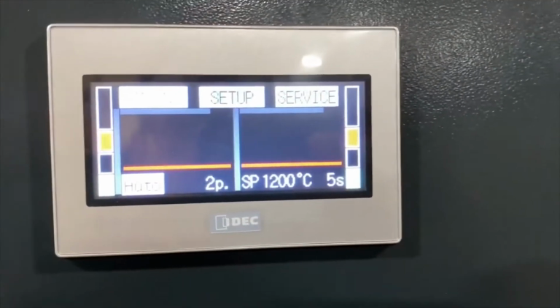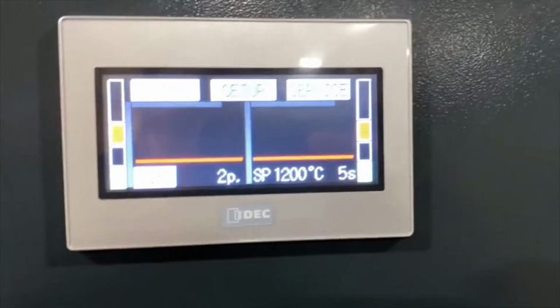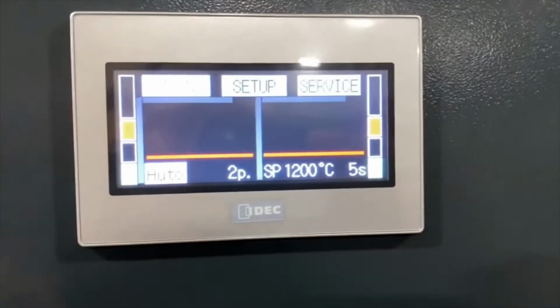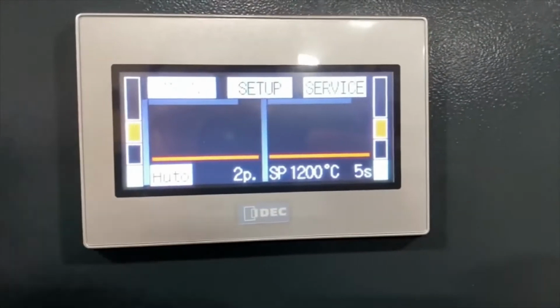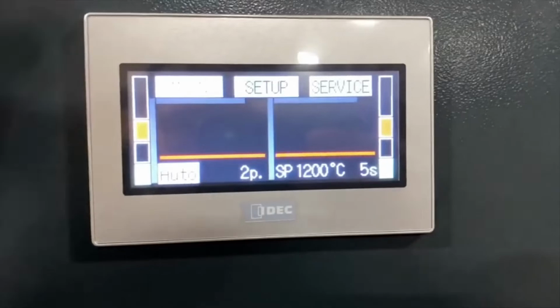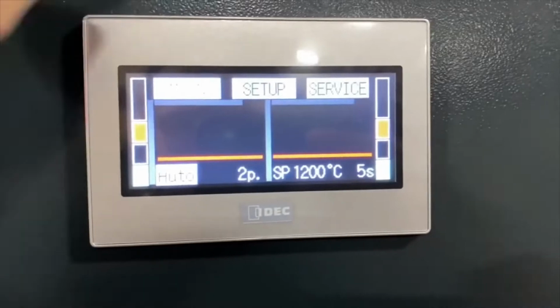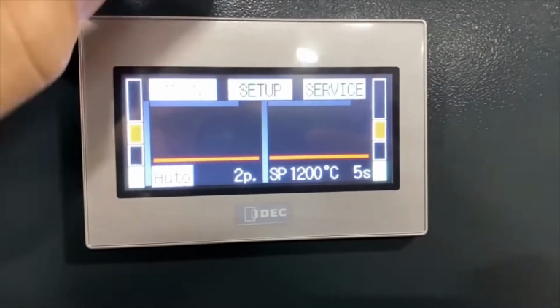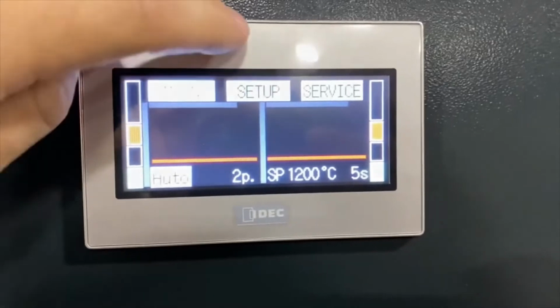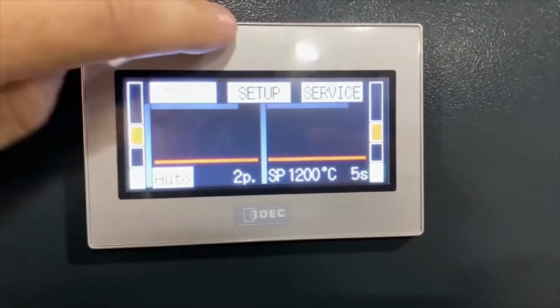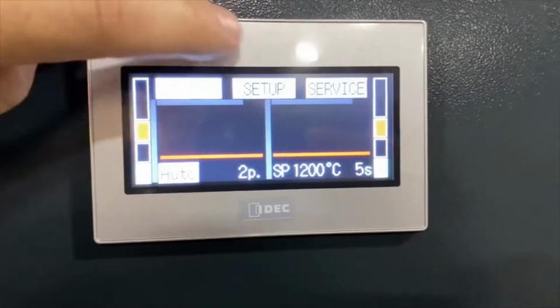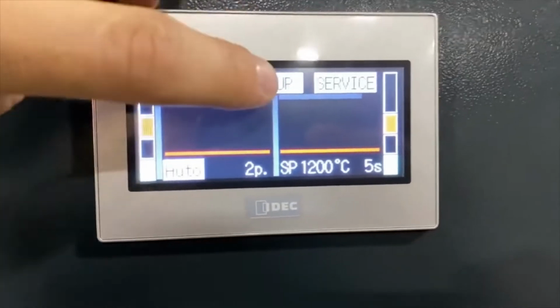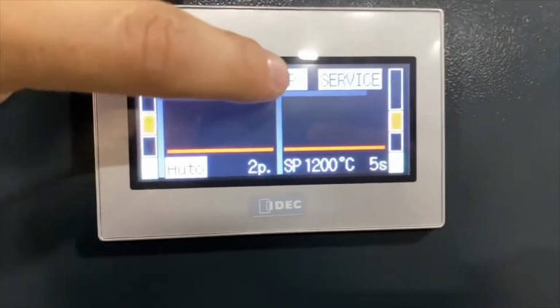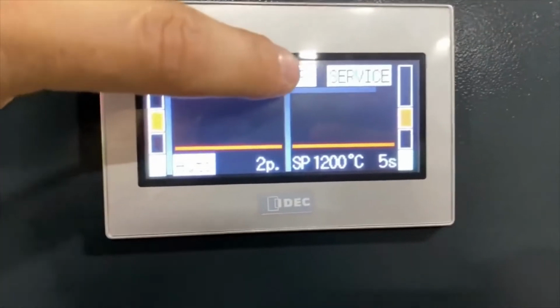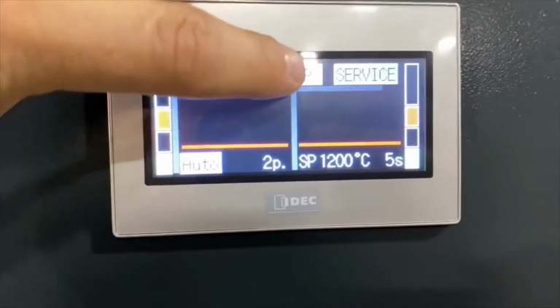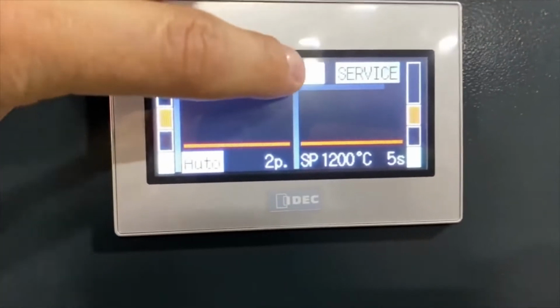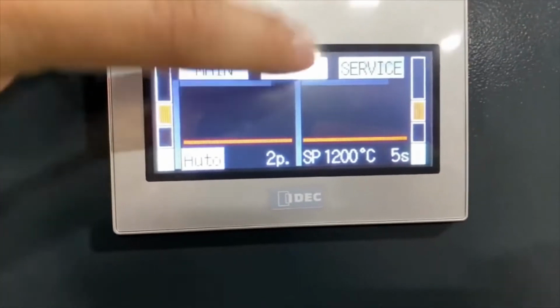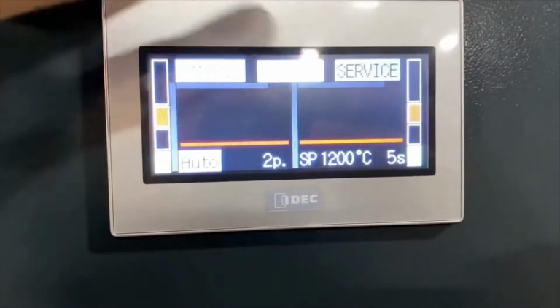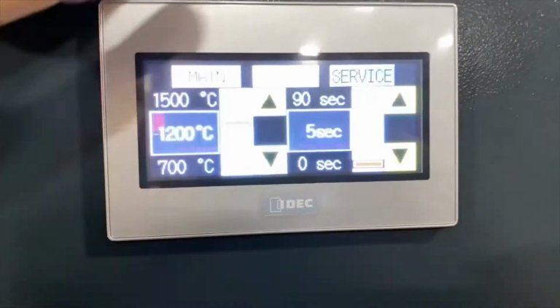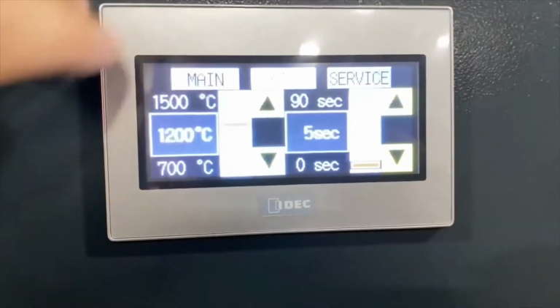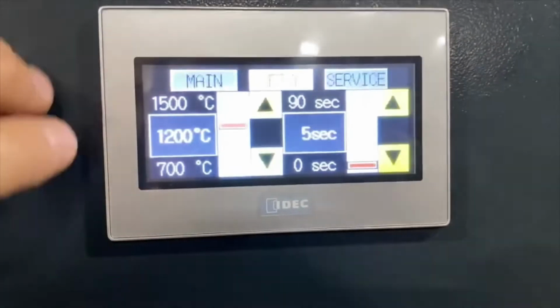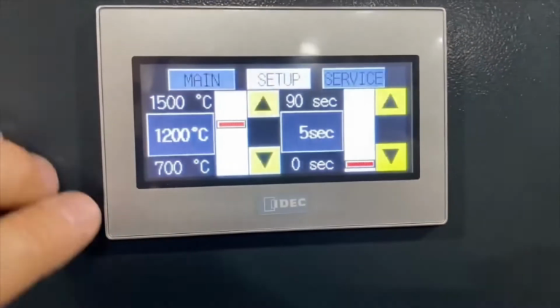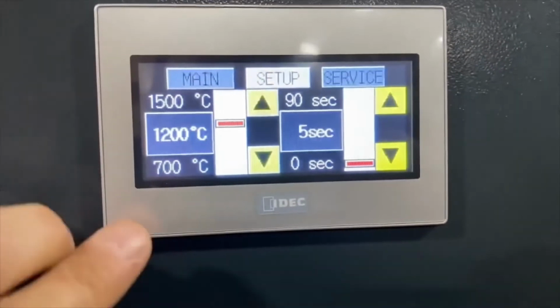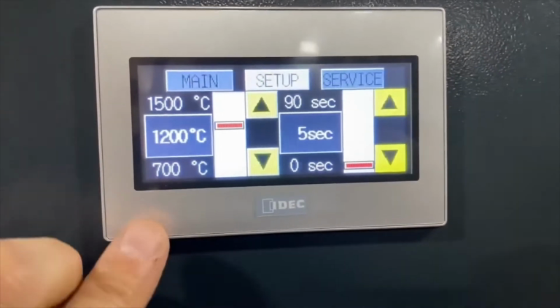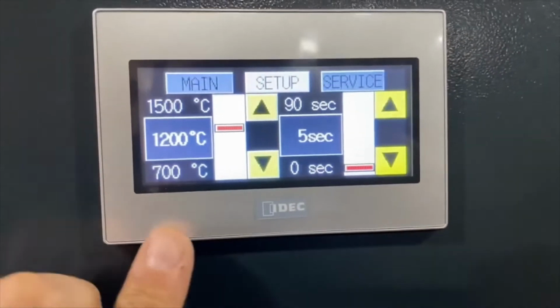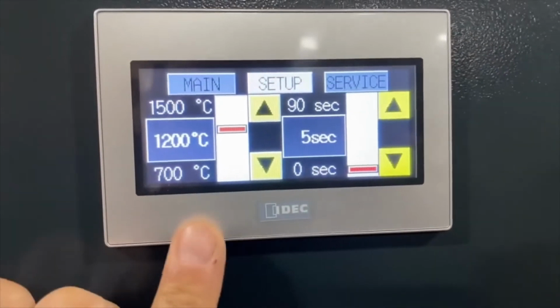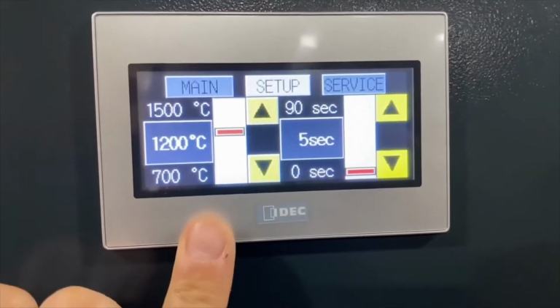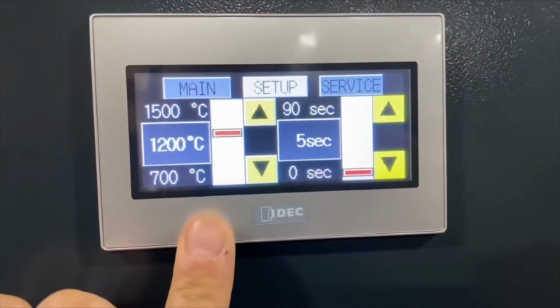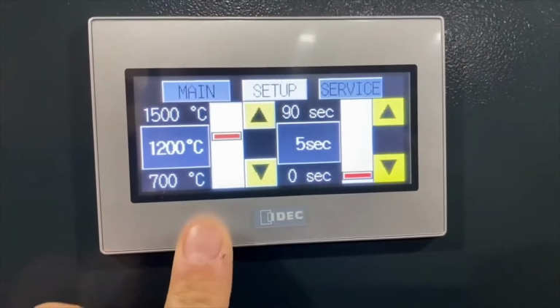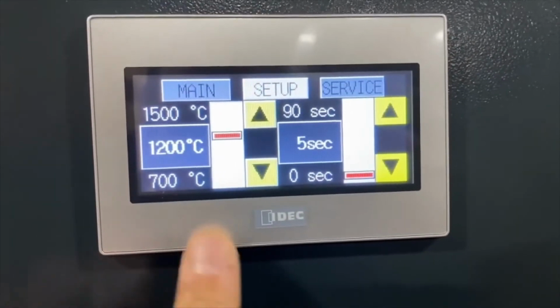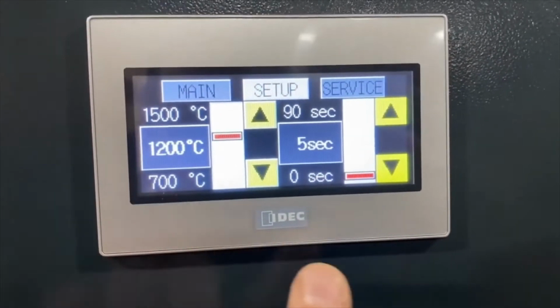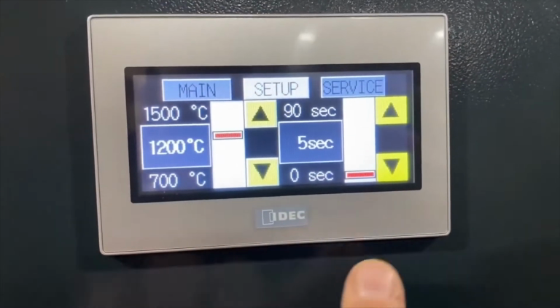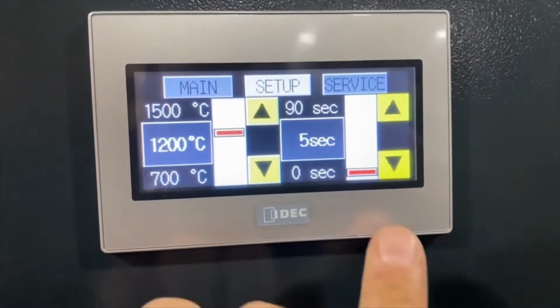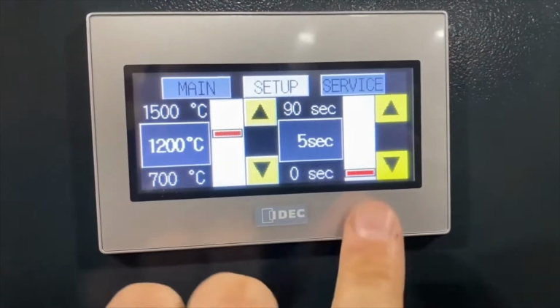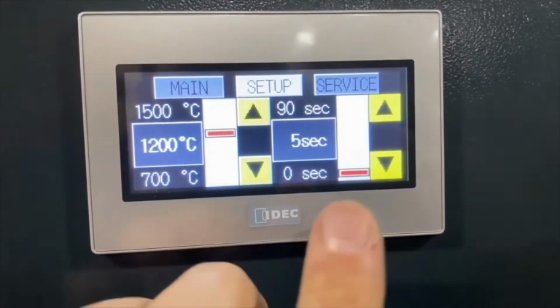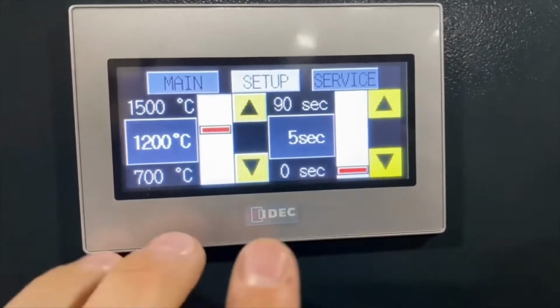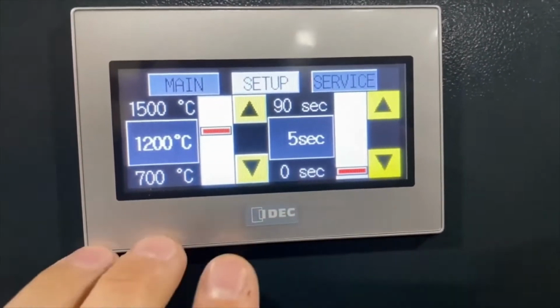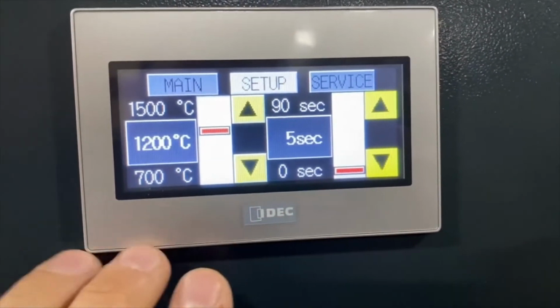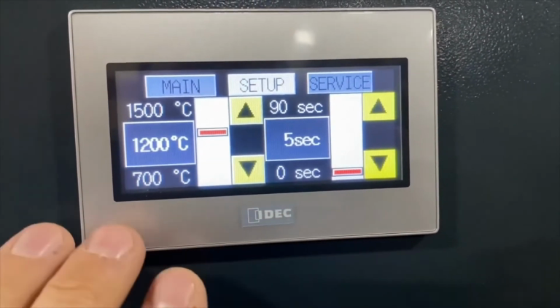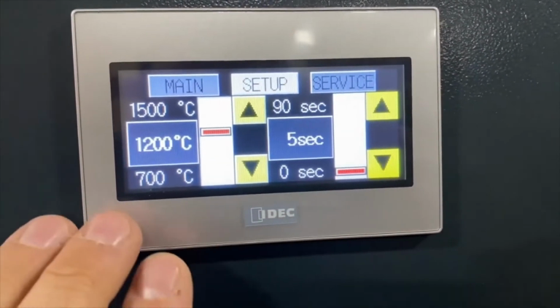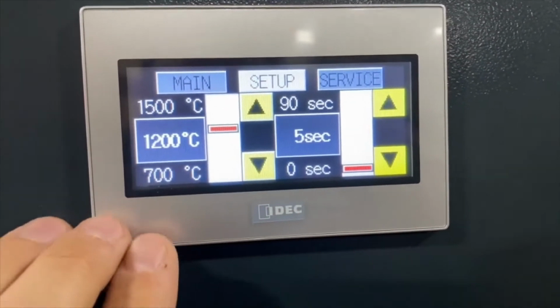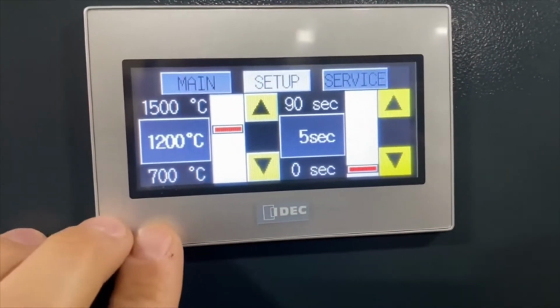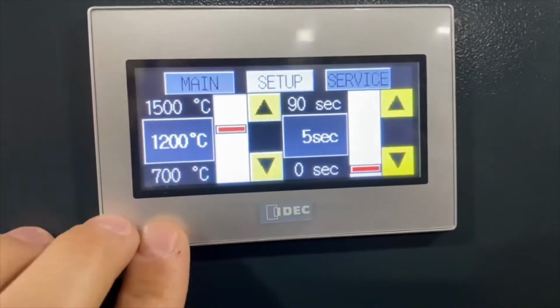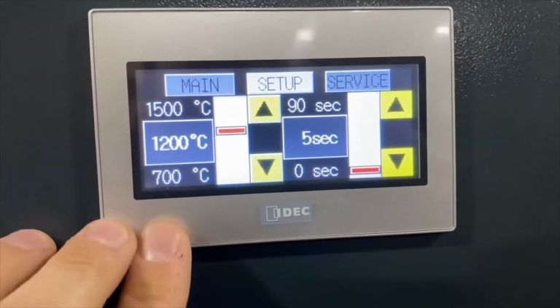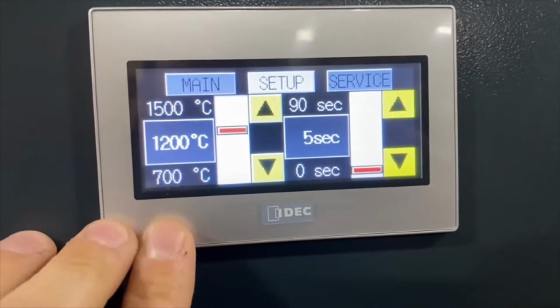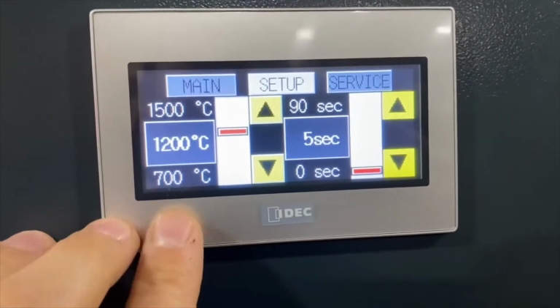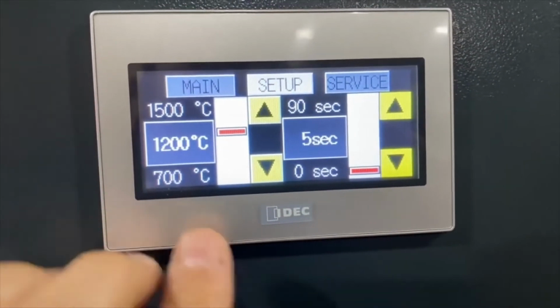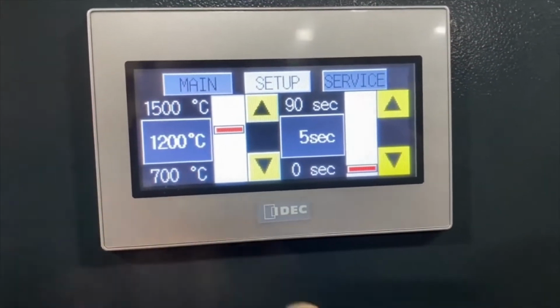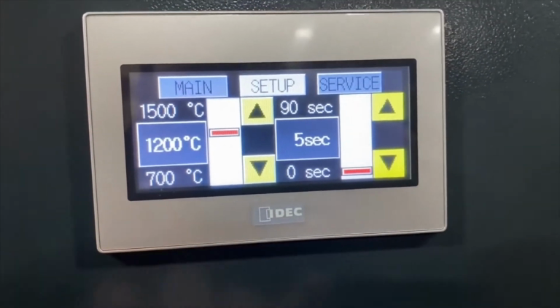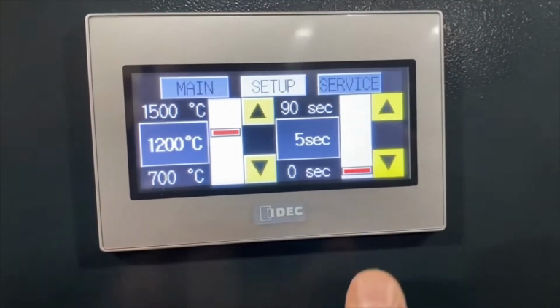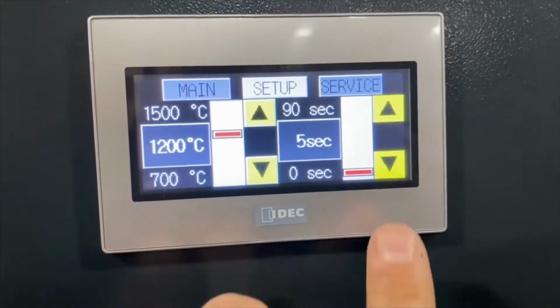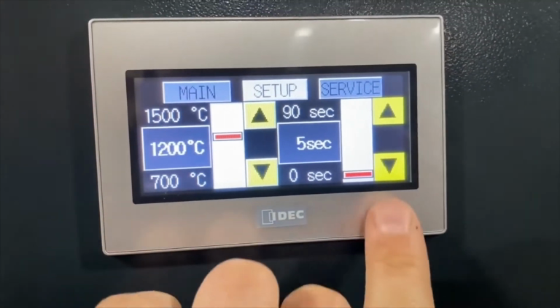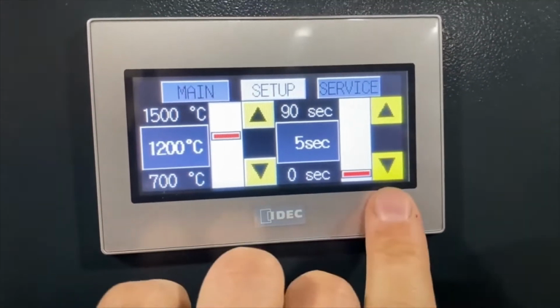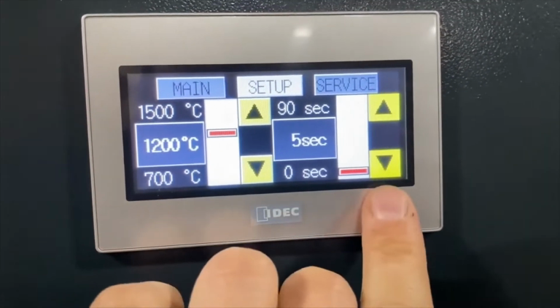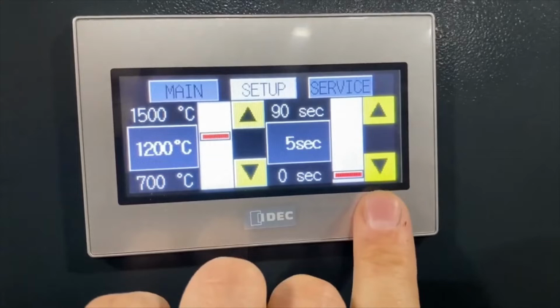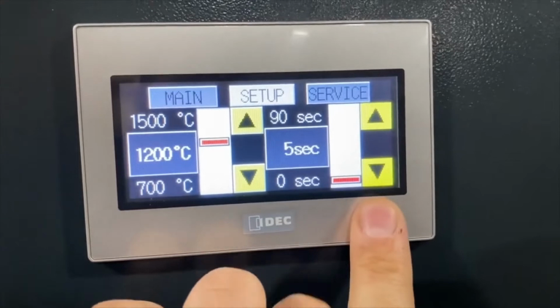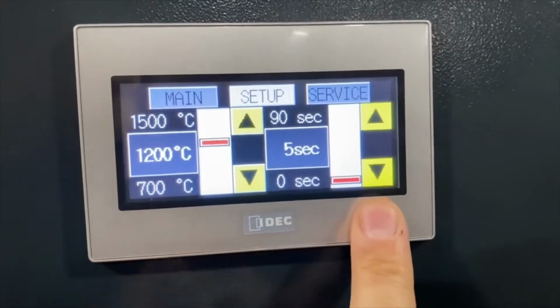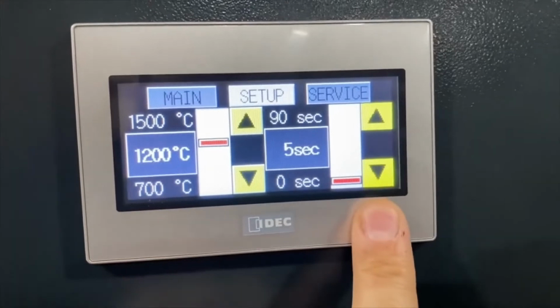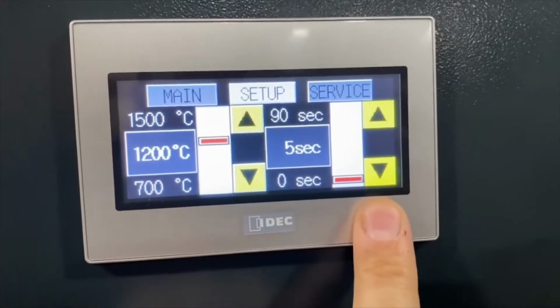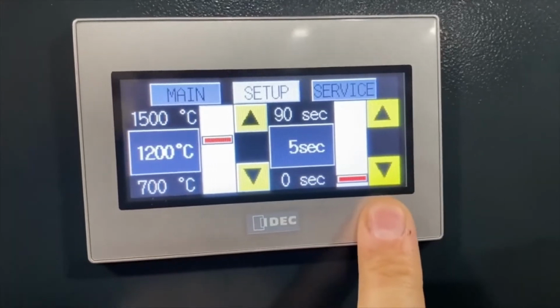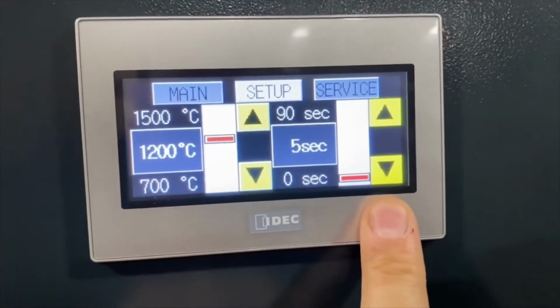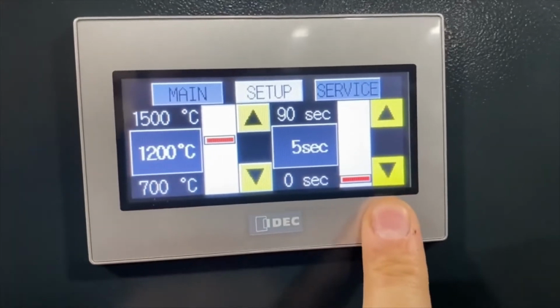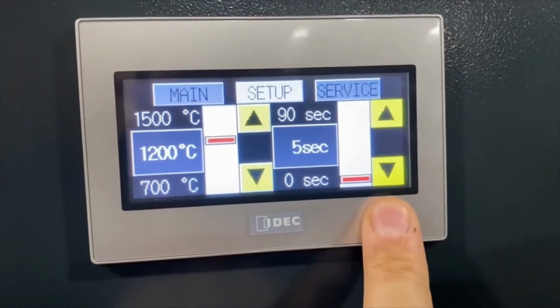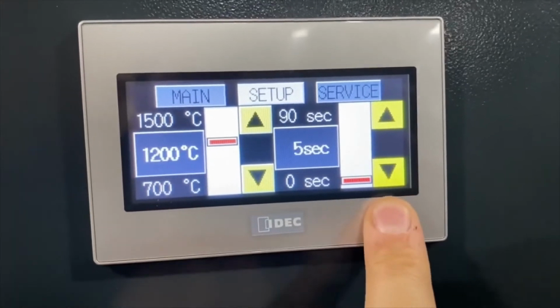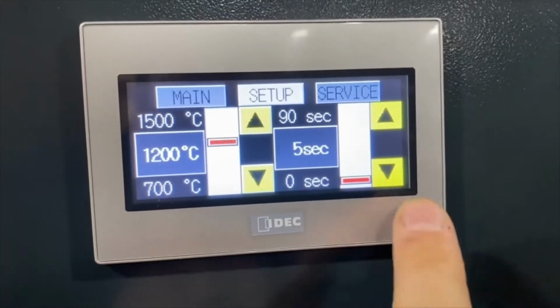Before I do the demonstration, in this setup we can predetermine the target temperature and the soak time.